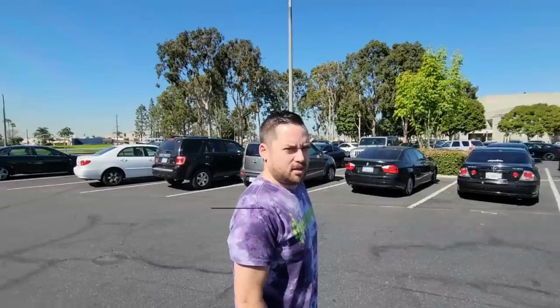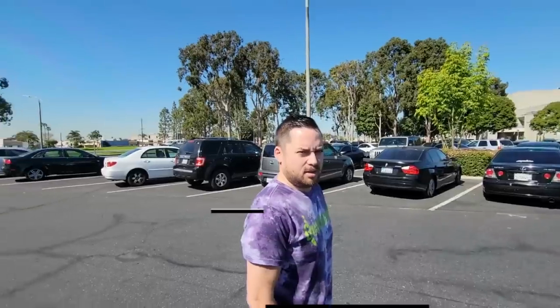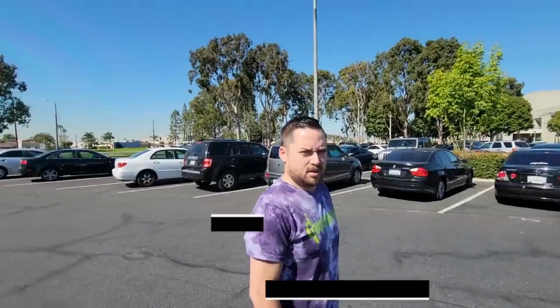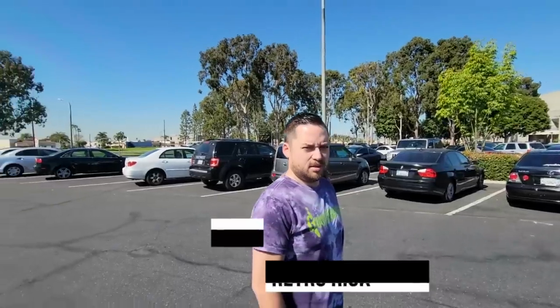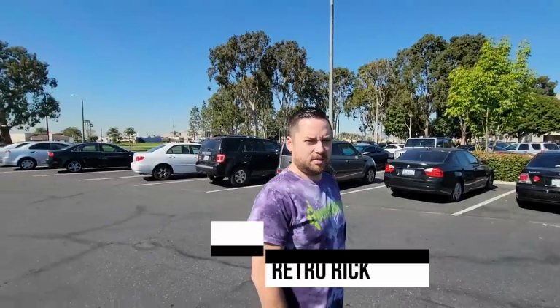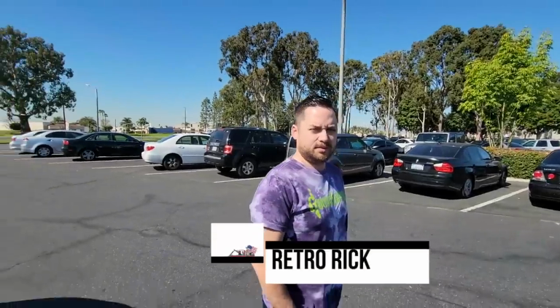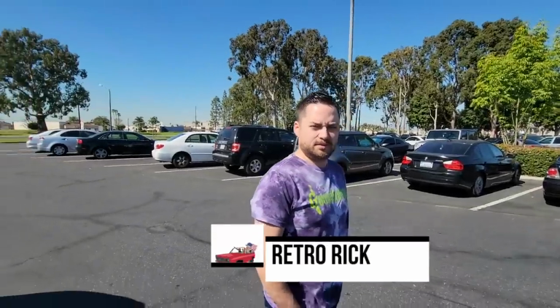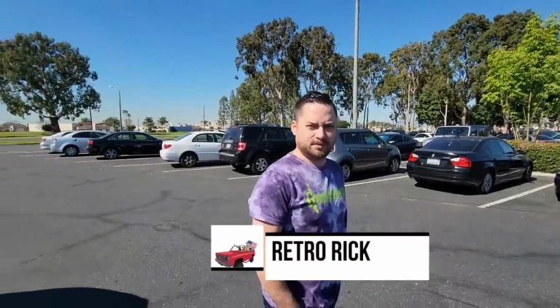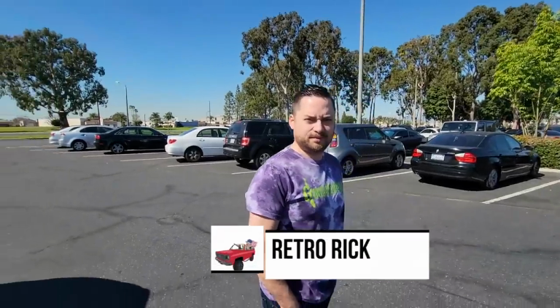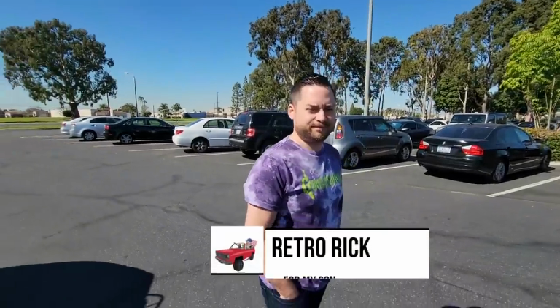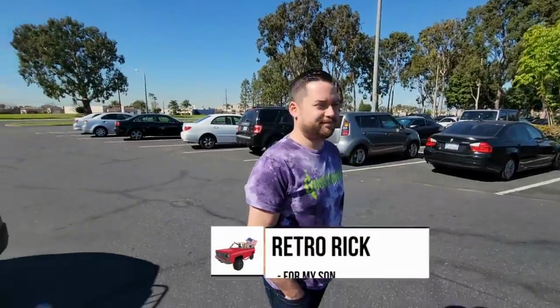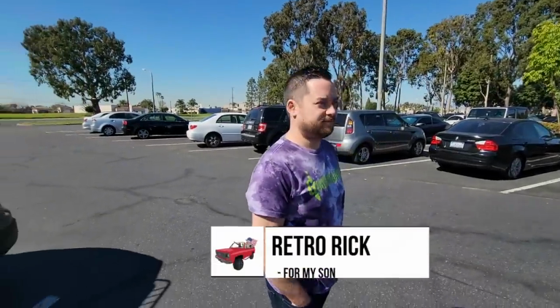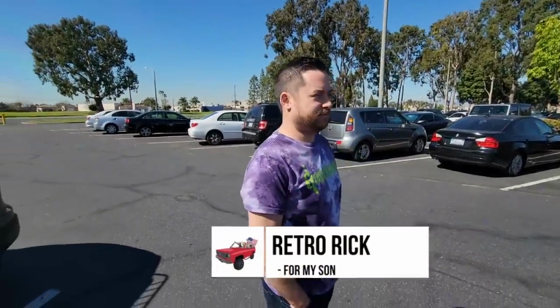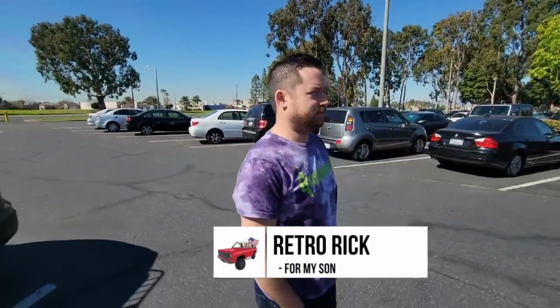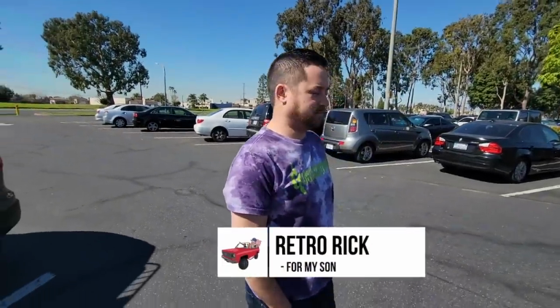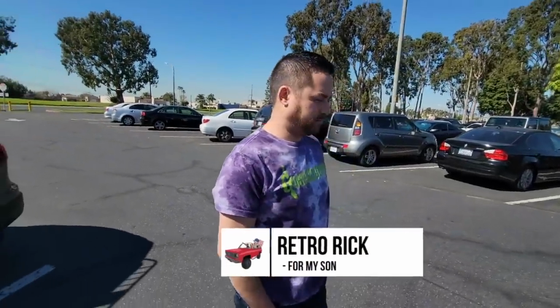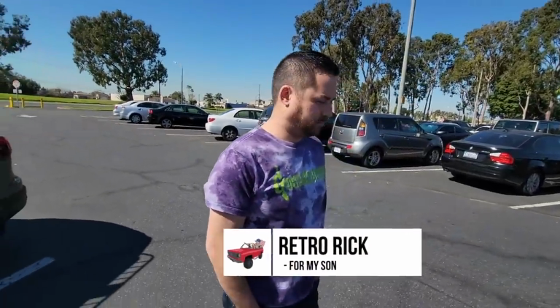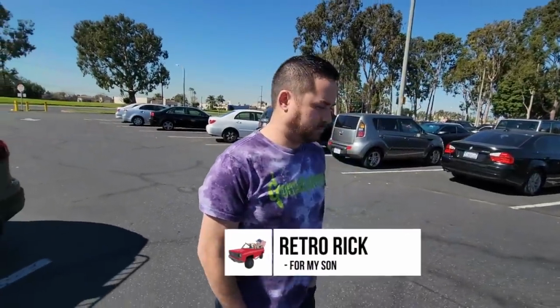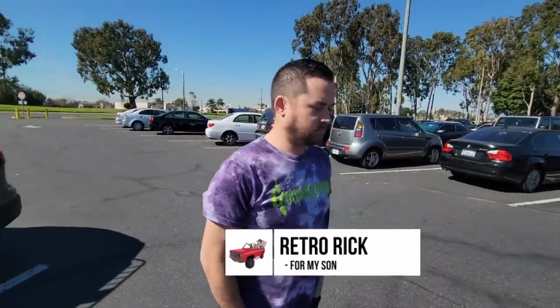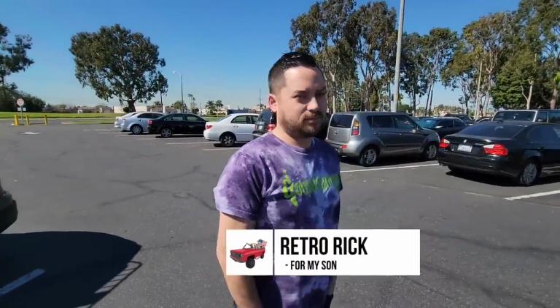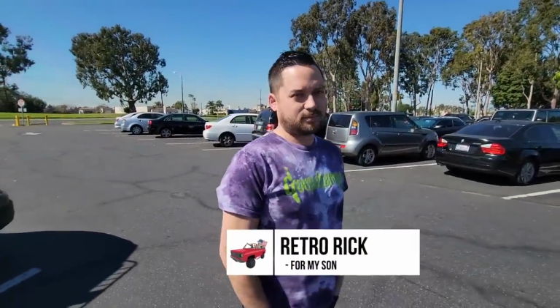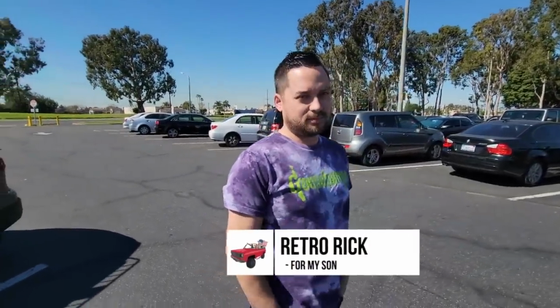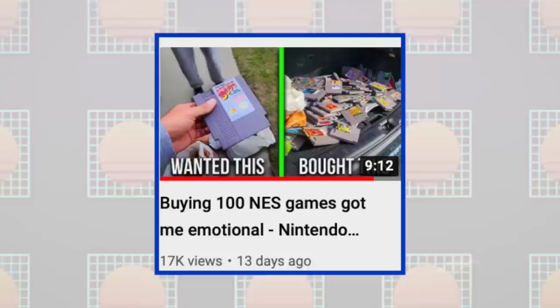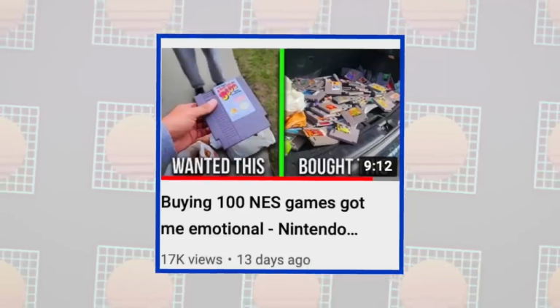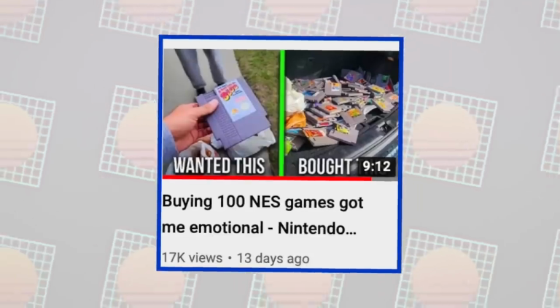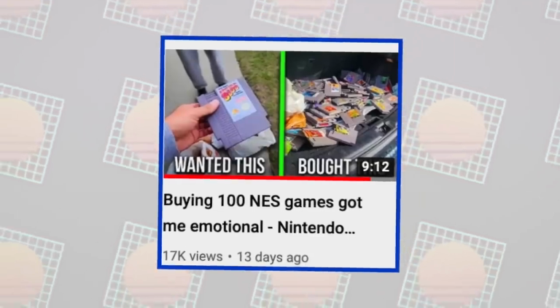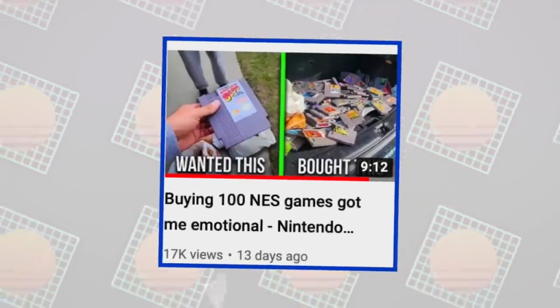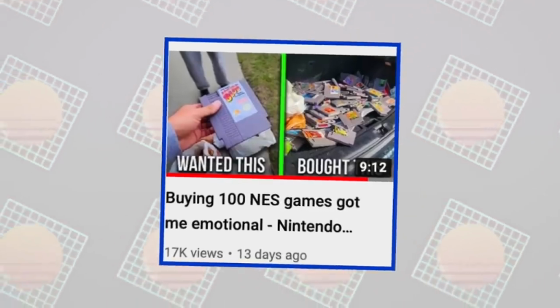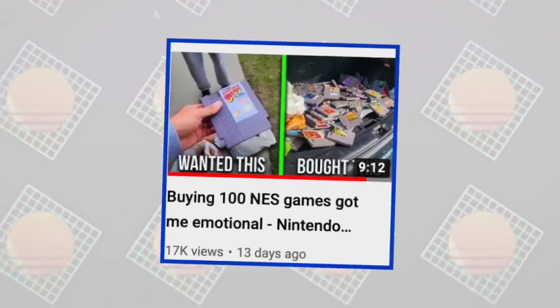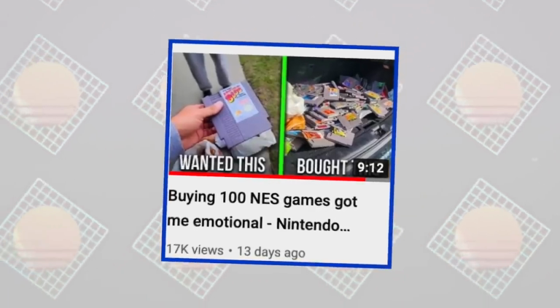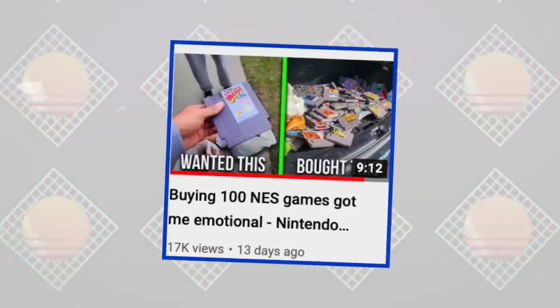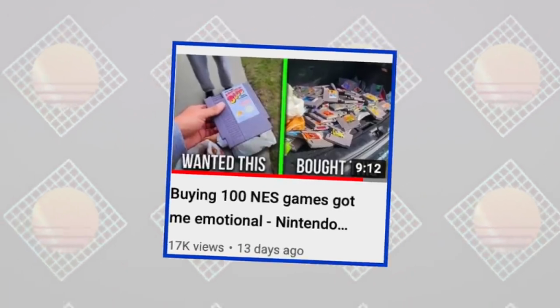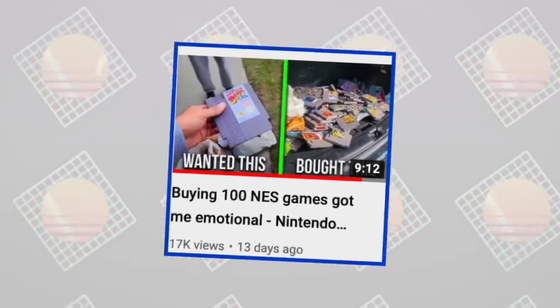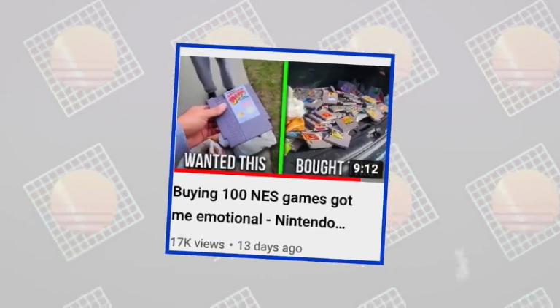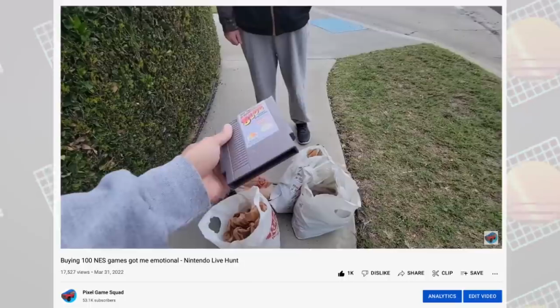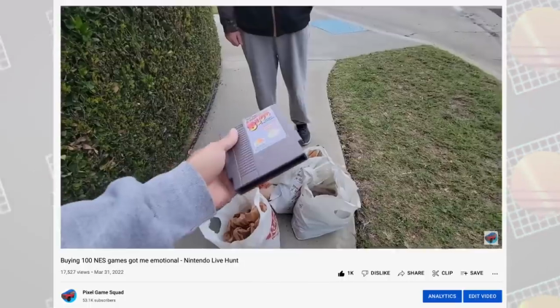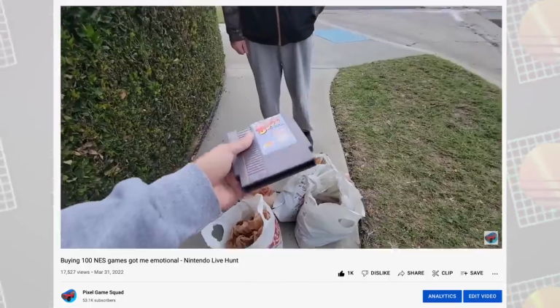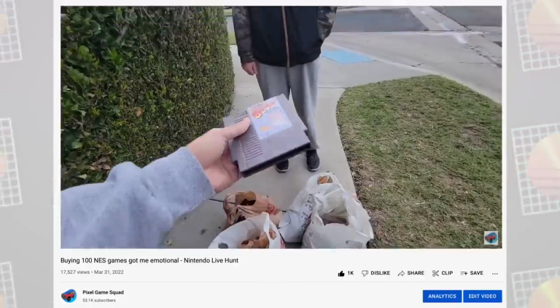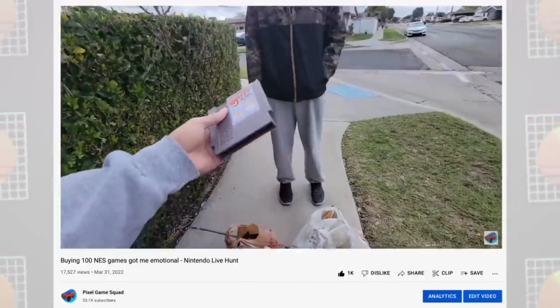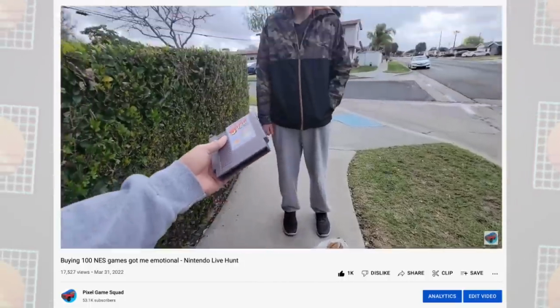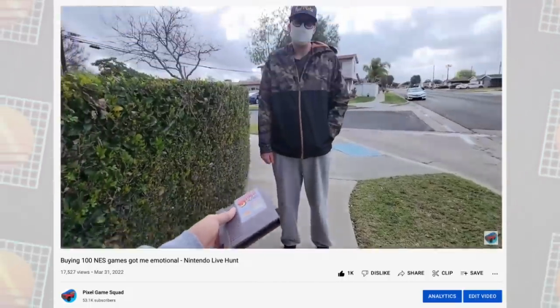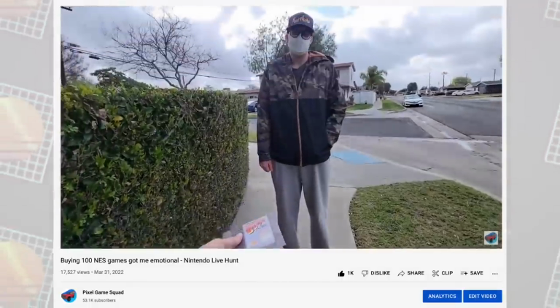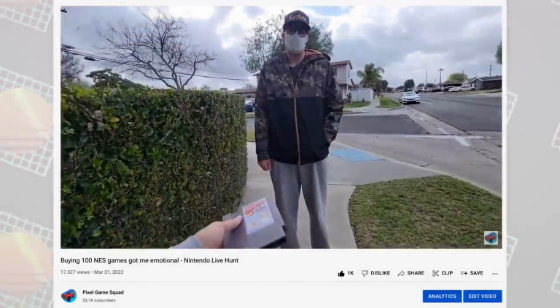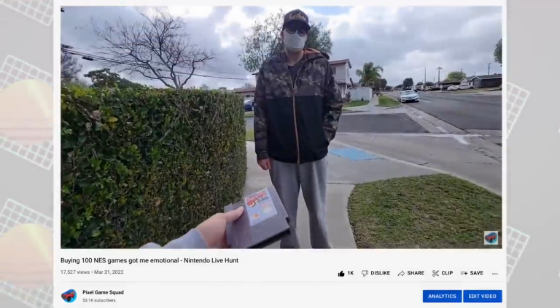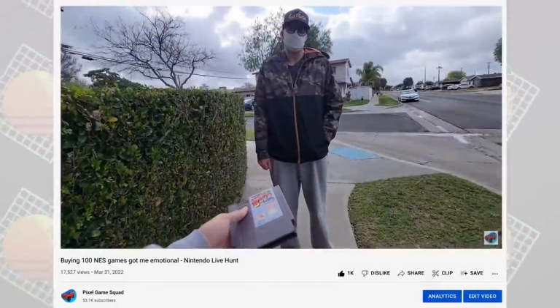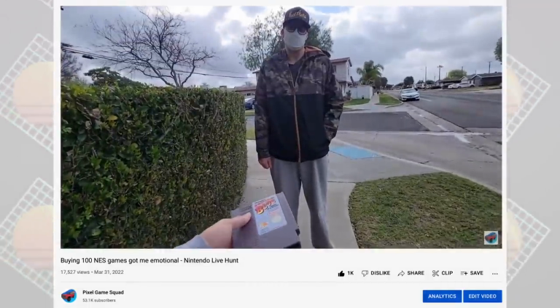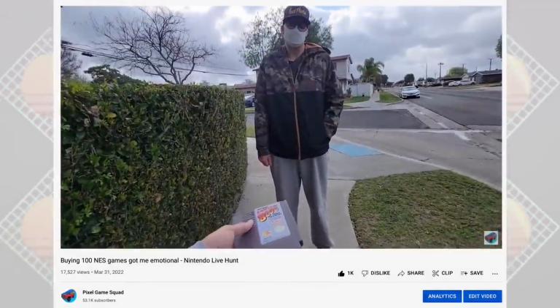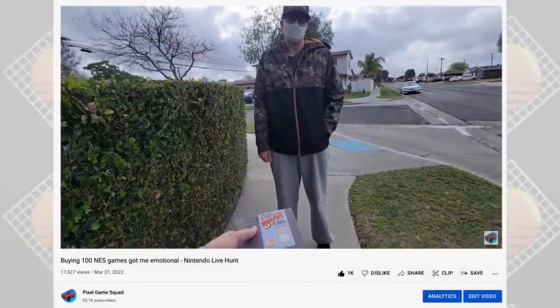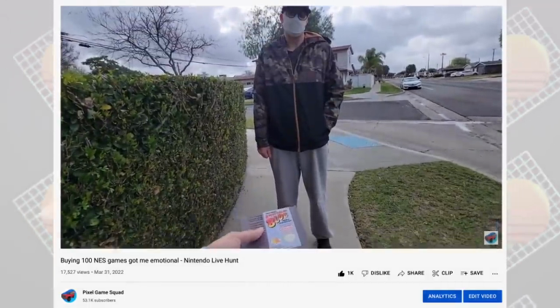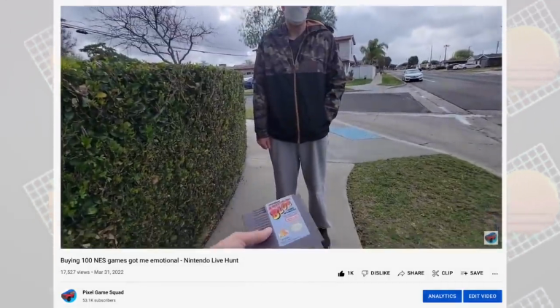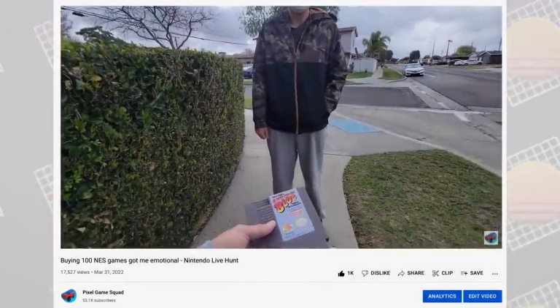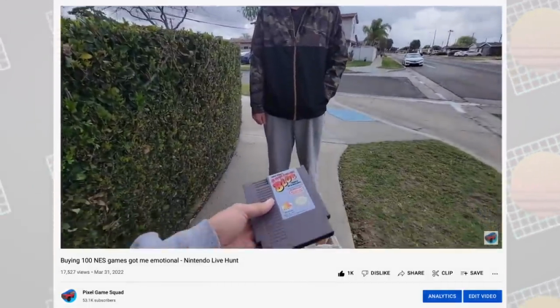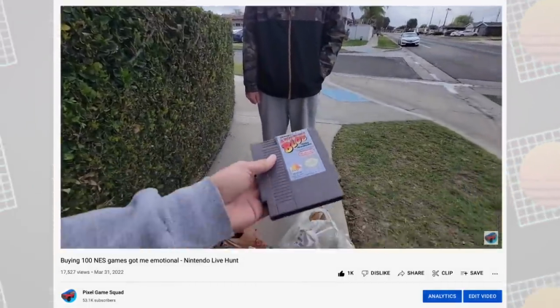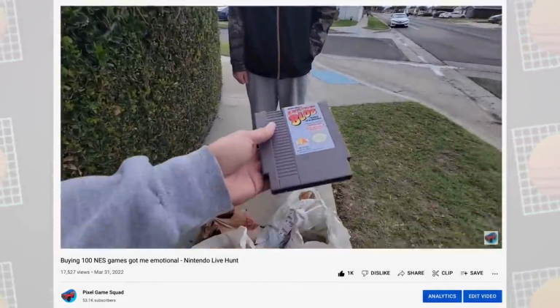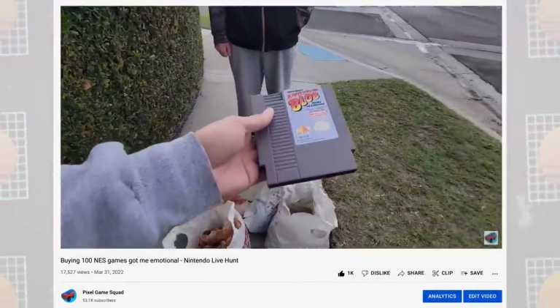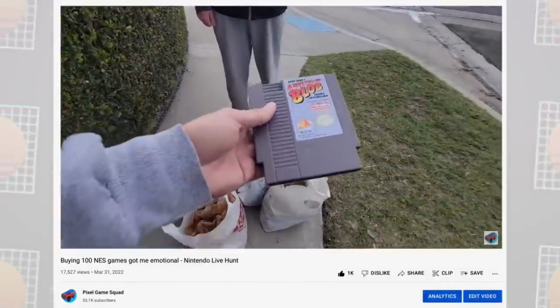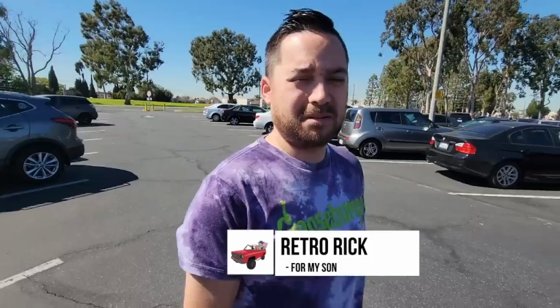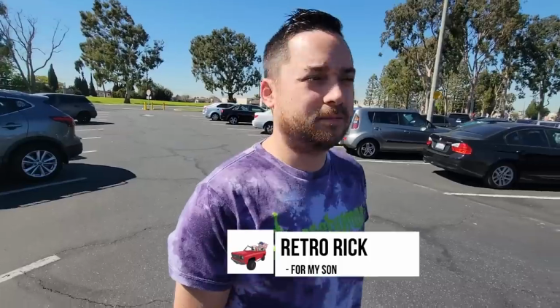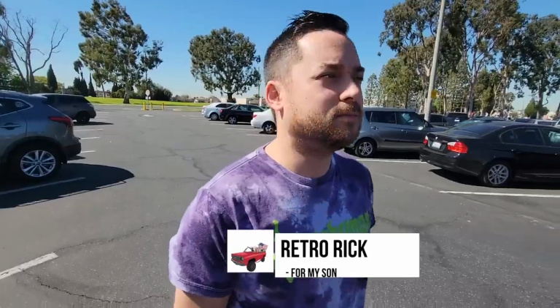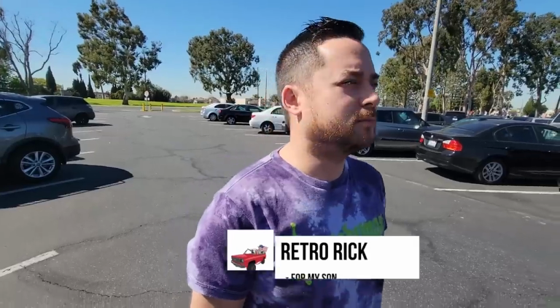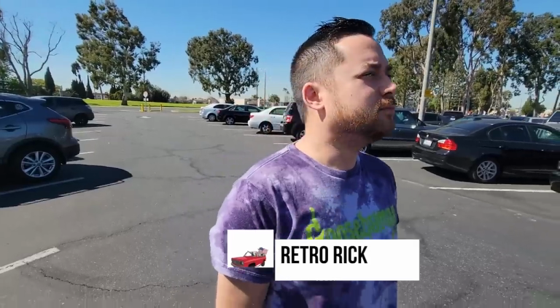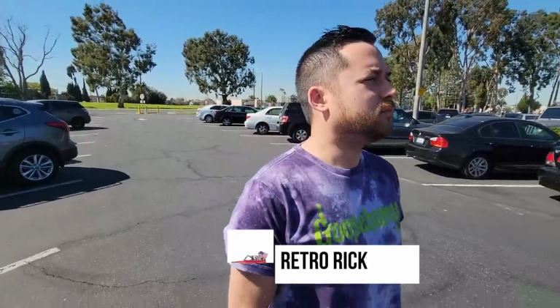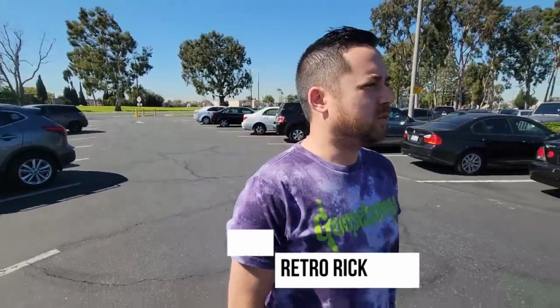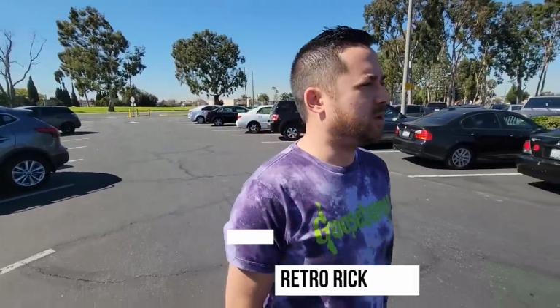All right, Rick, you know how like a week or two ago I bought like a hundred NES games? Yeah, I'm going to get a couple from you. Oh, thank you. Yes, we will do business together.